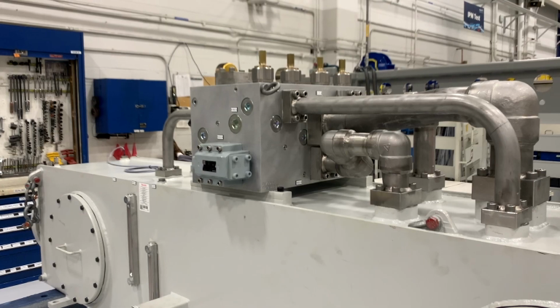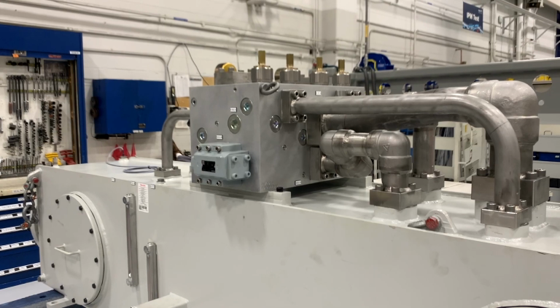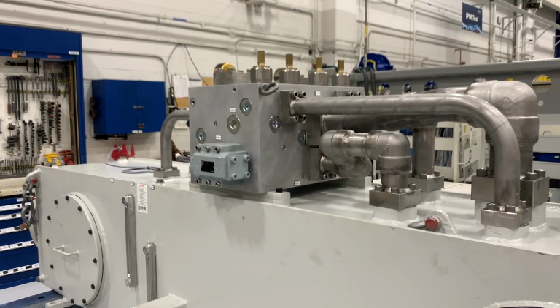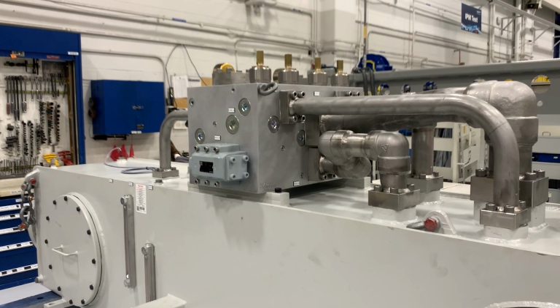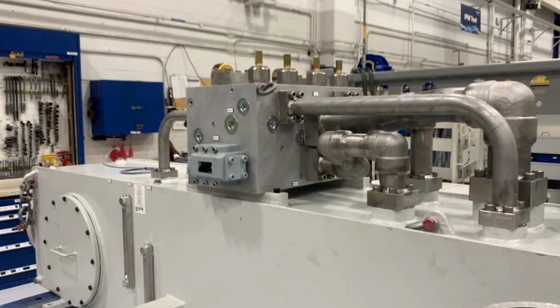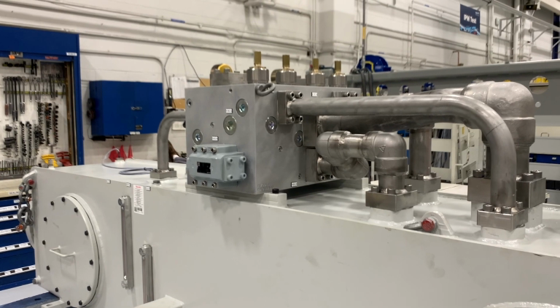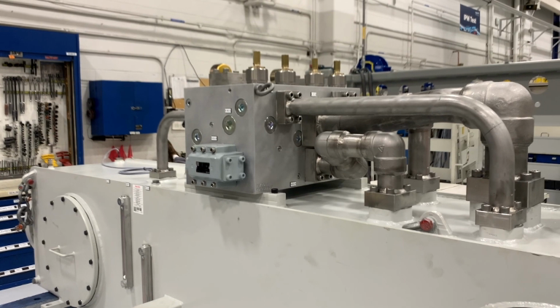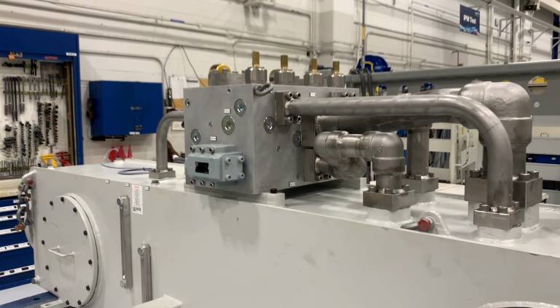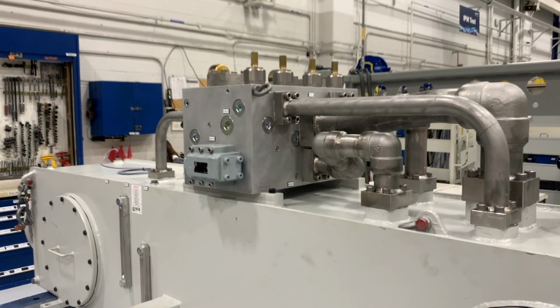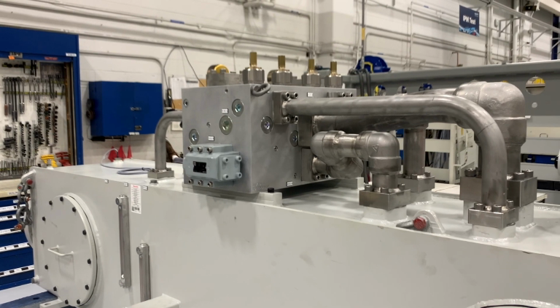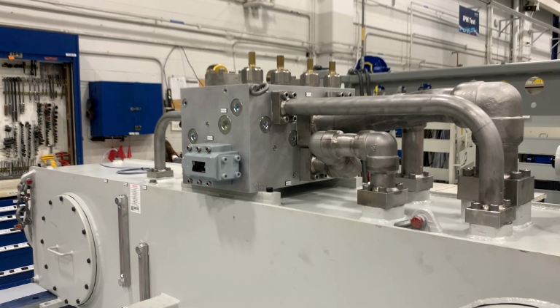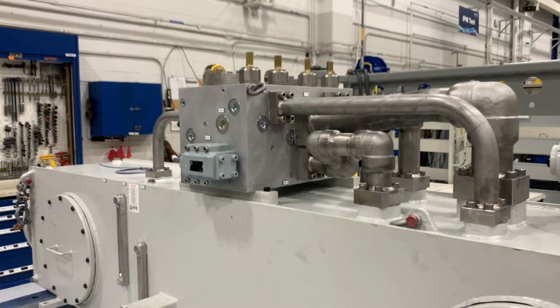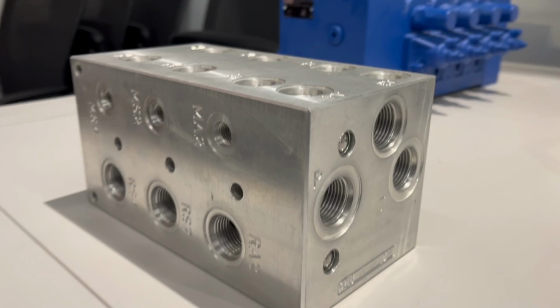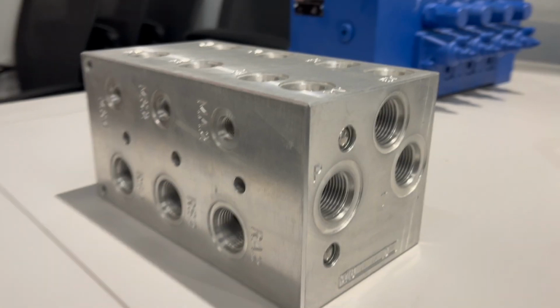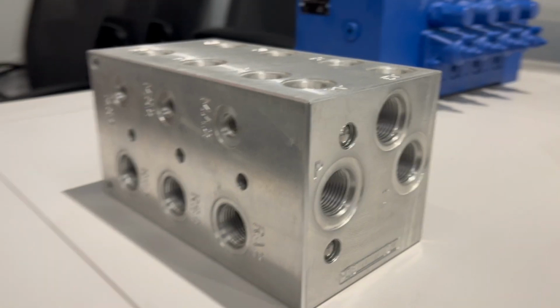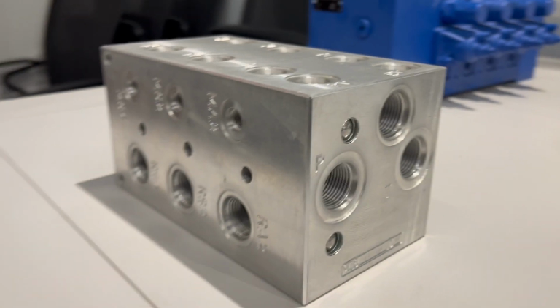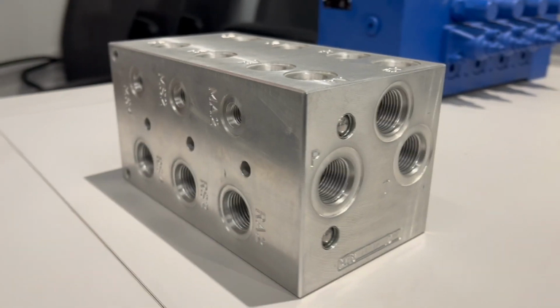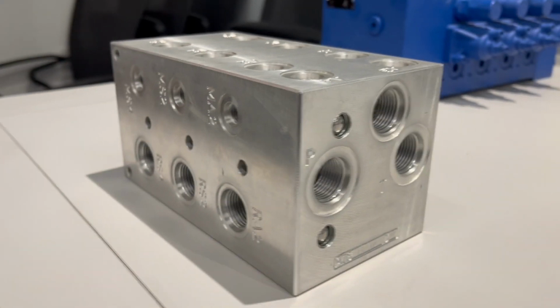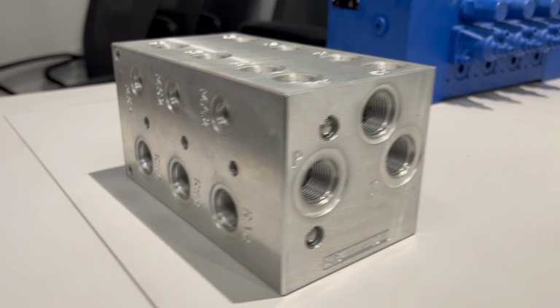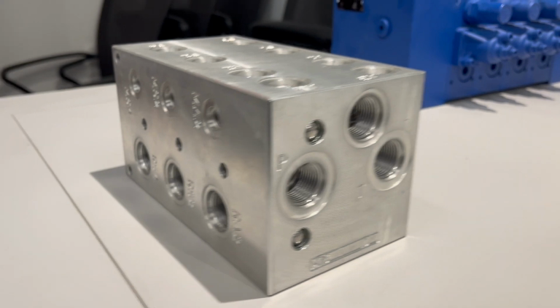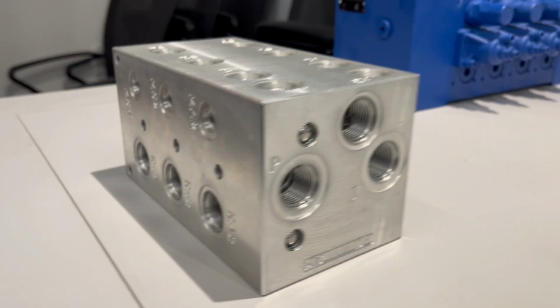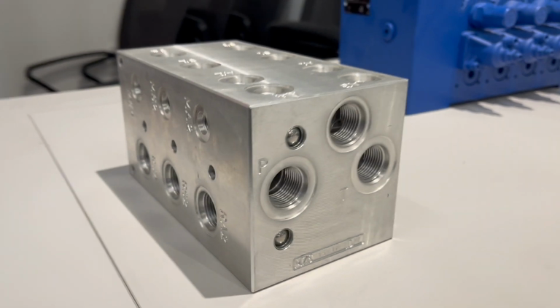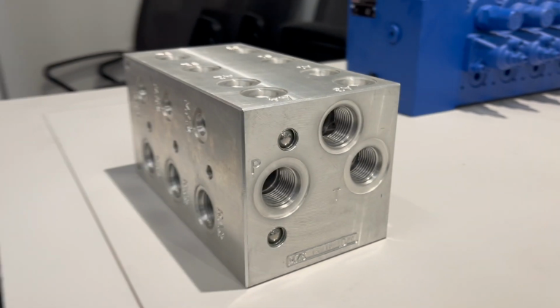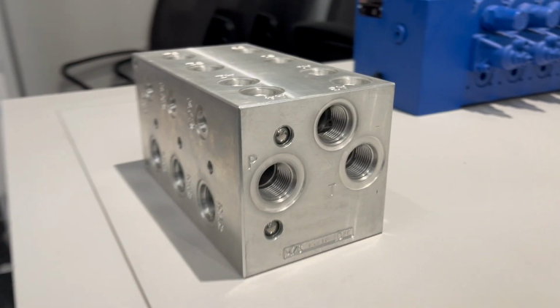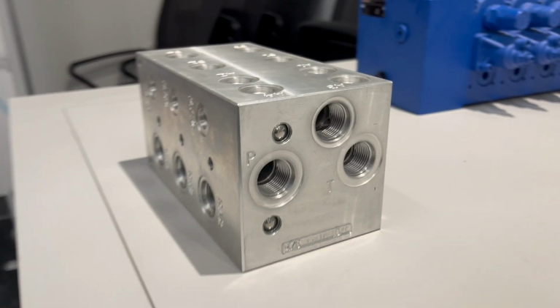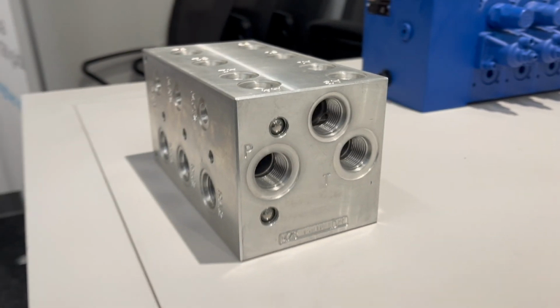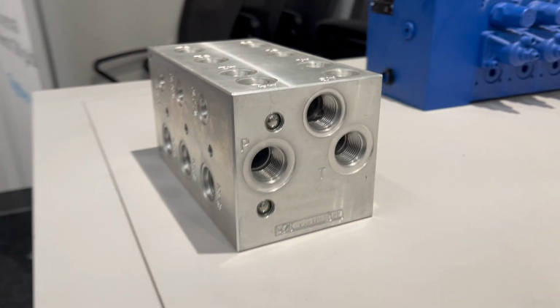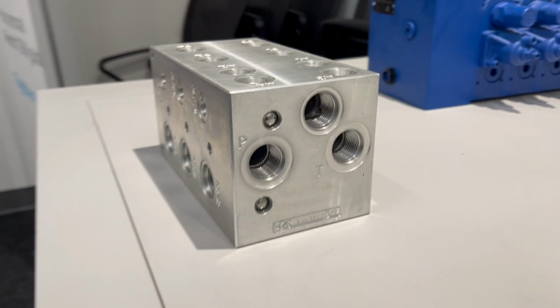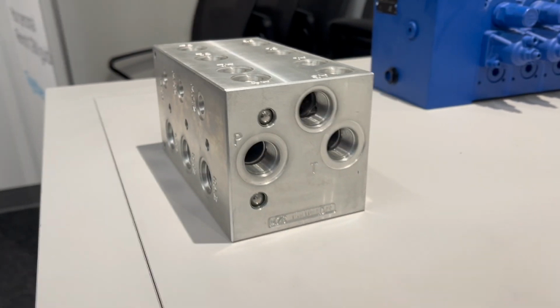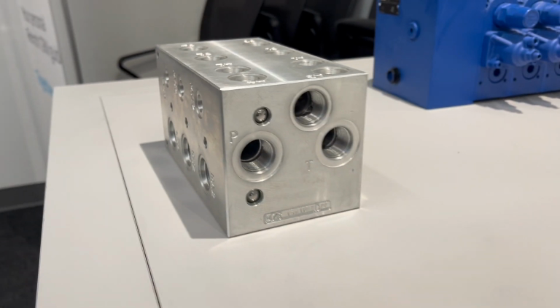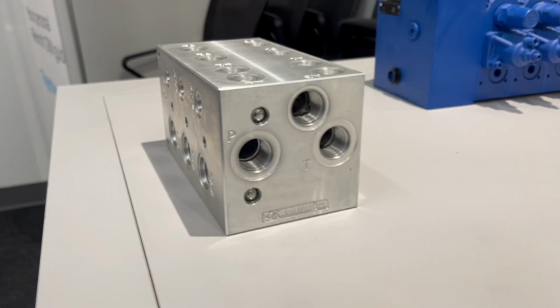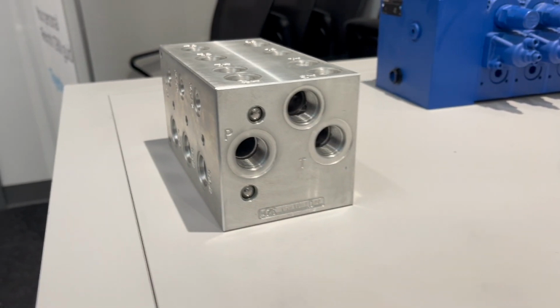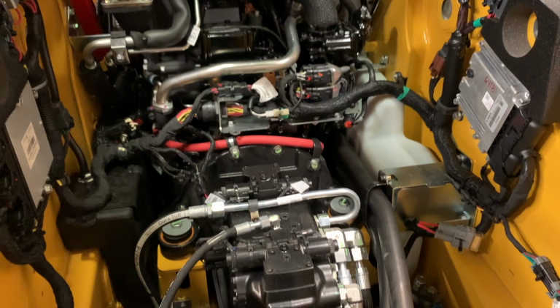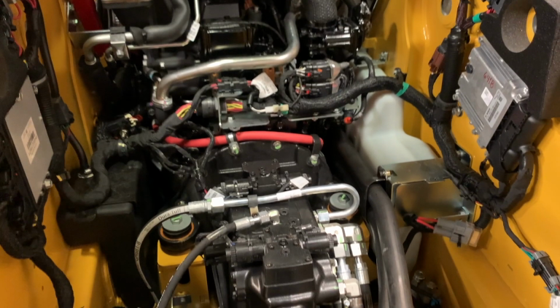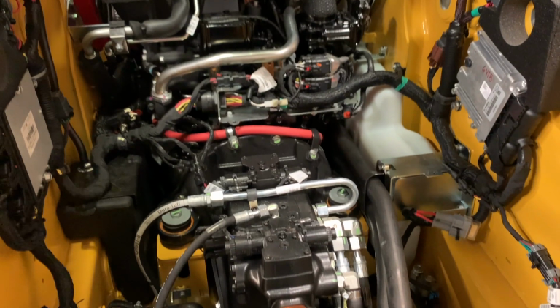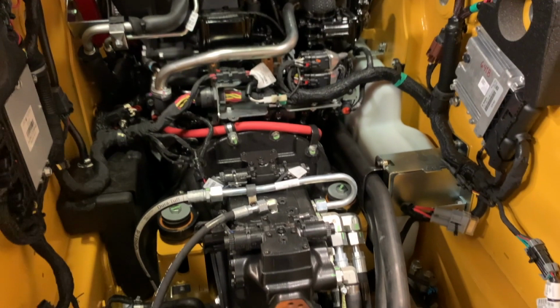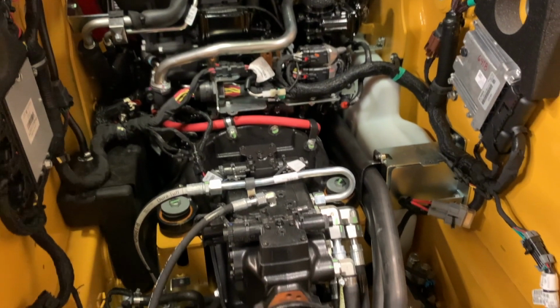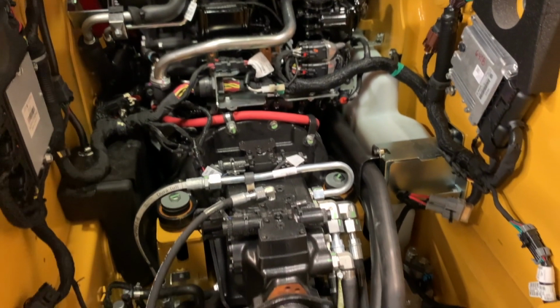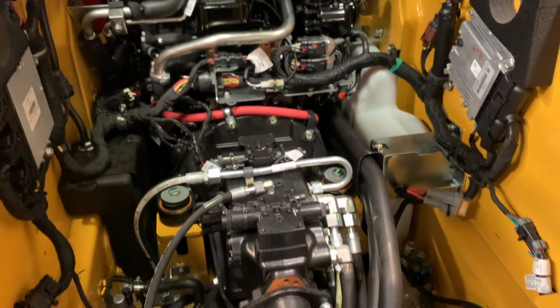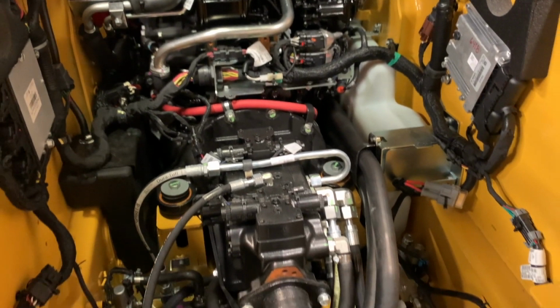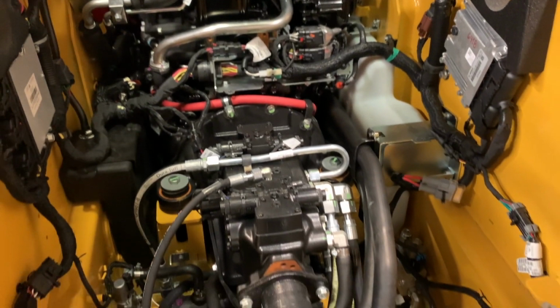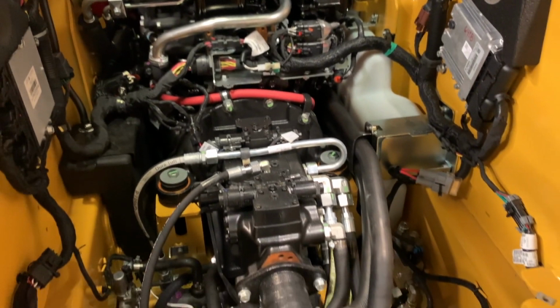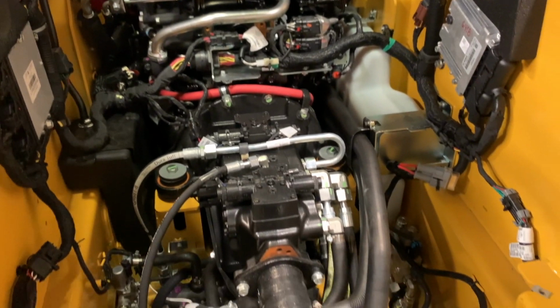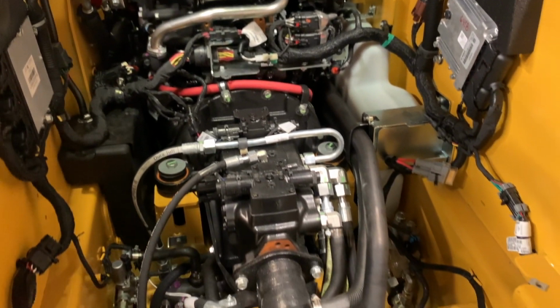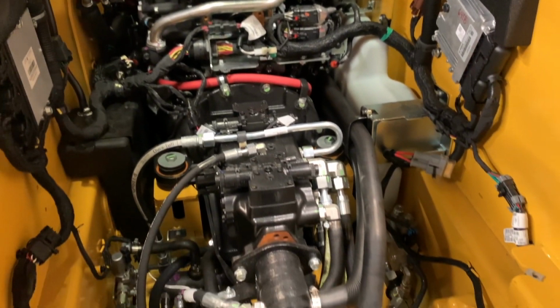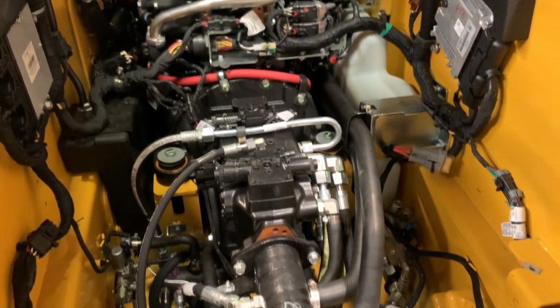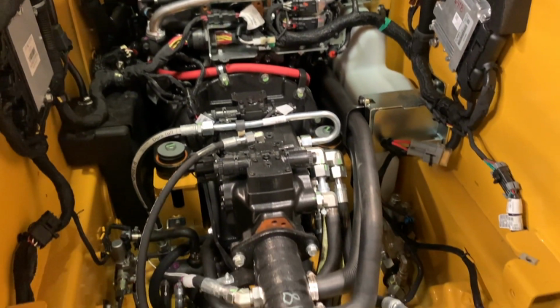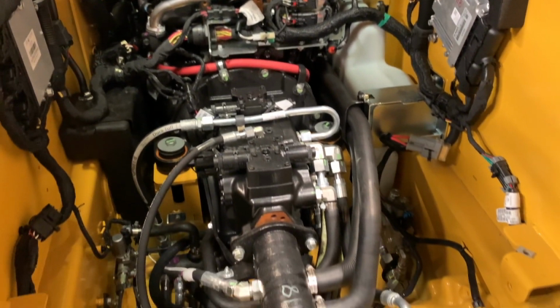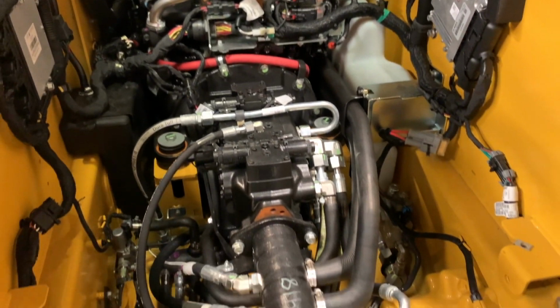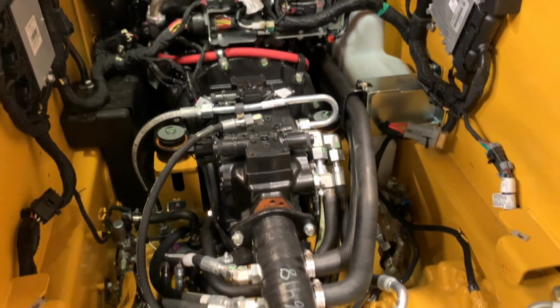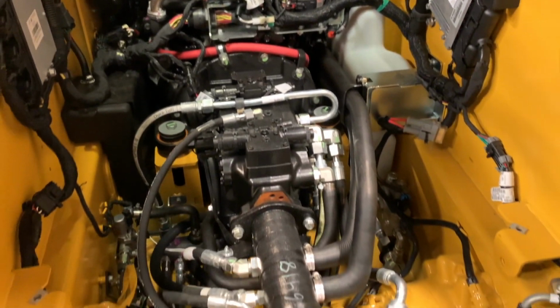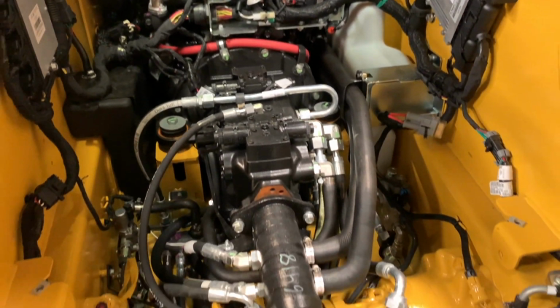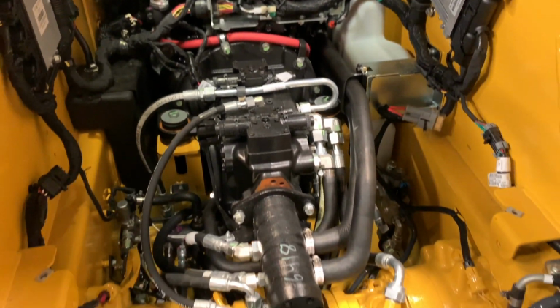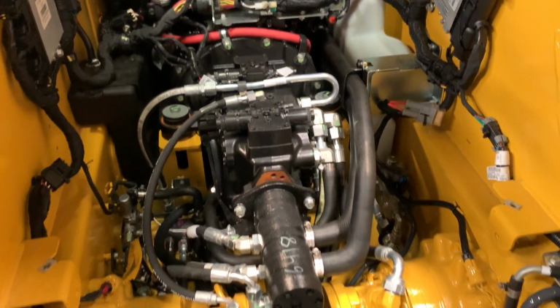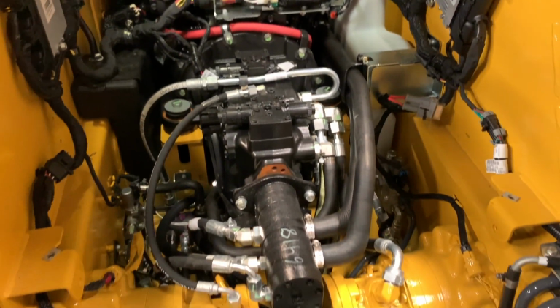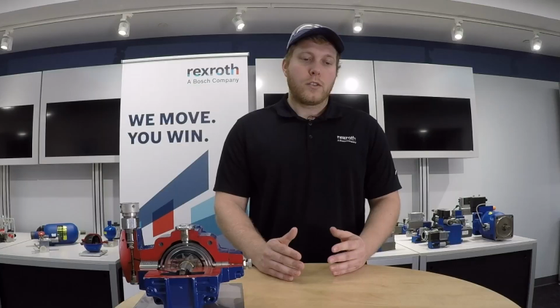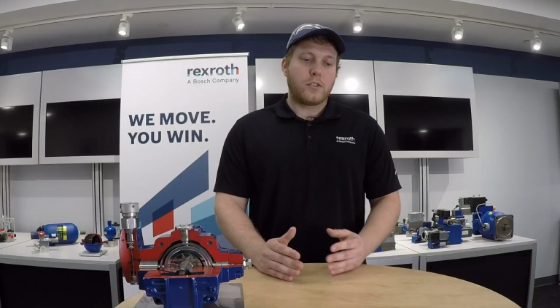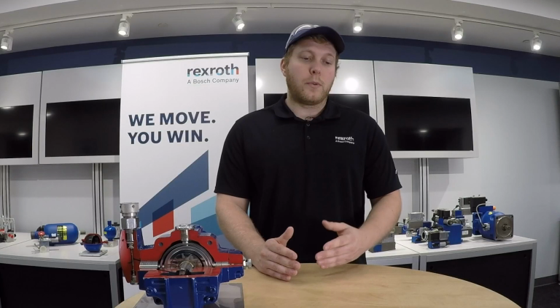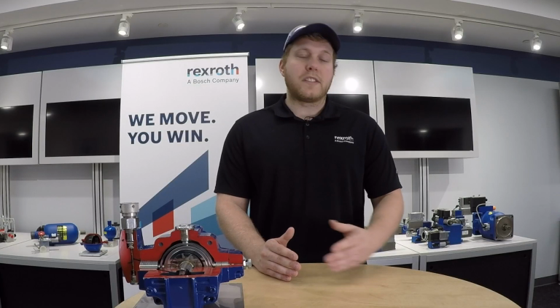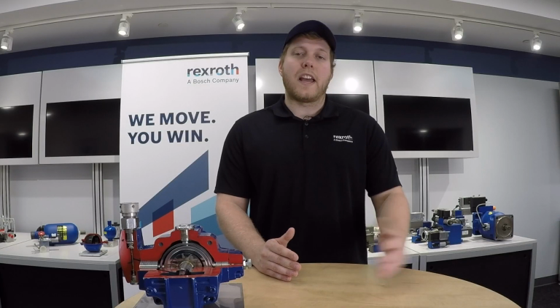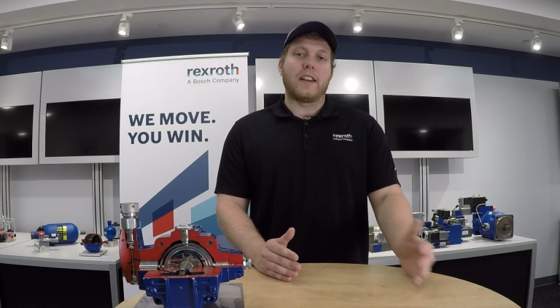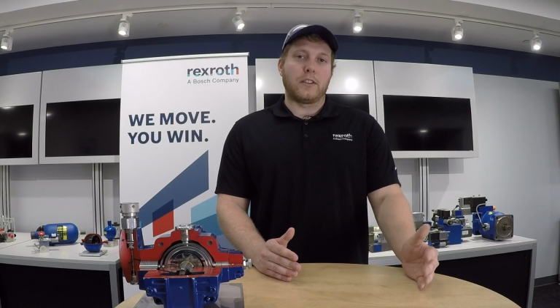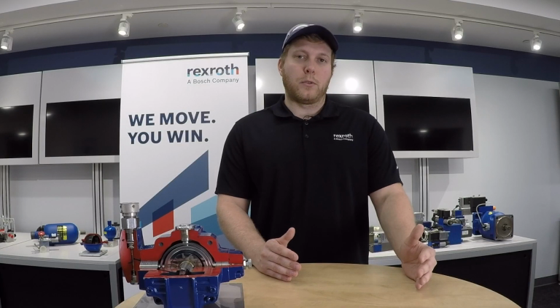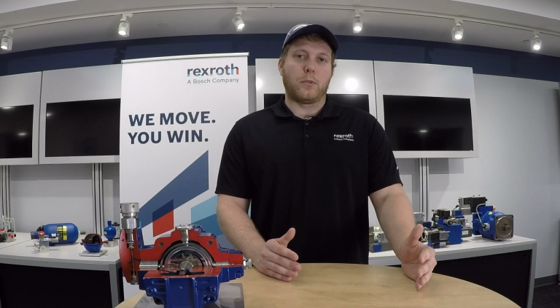Fluid goes into a manifold, a big block that has holes in it, and those holes redirect fluid to its end goal.